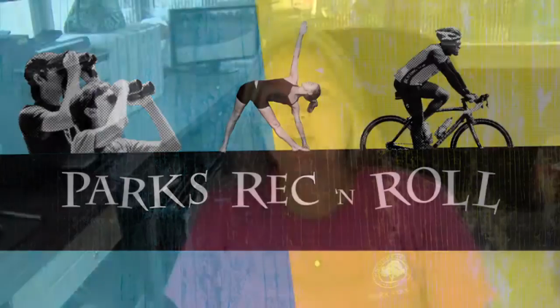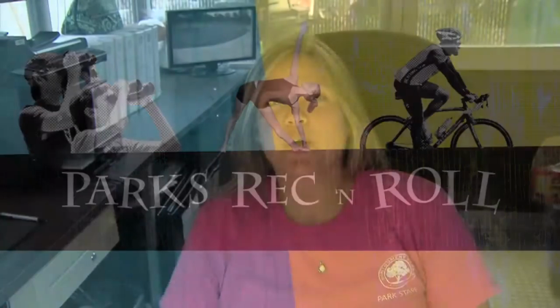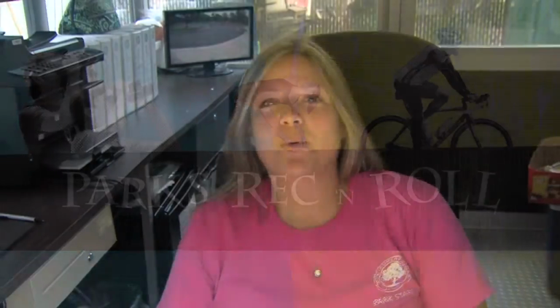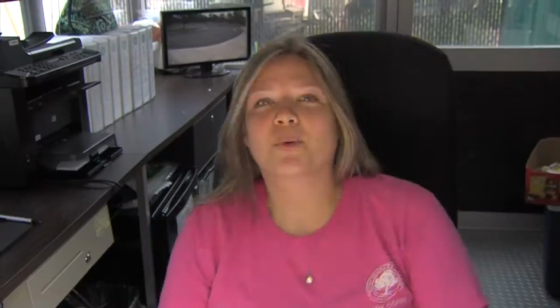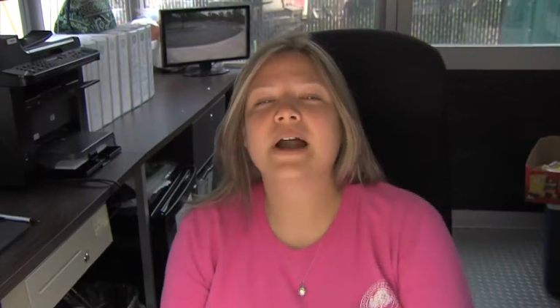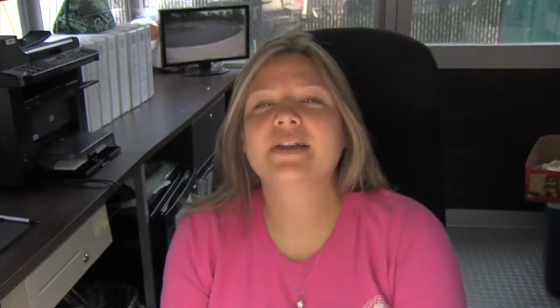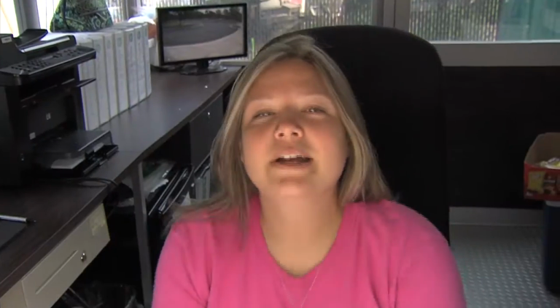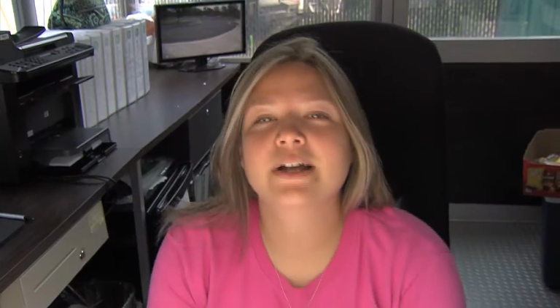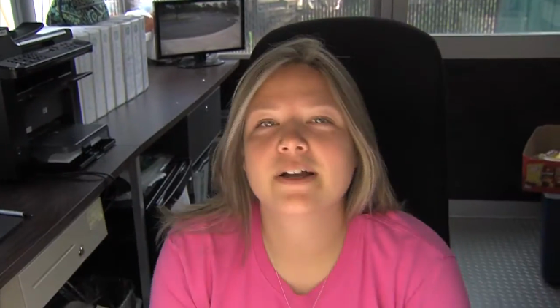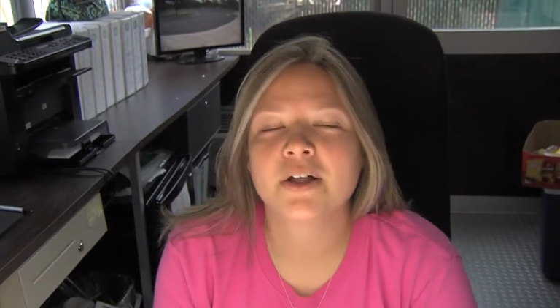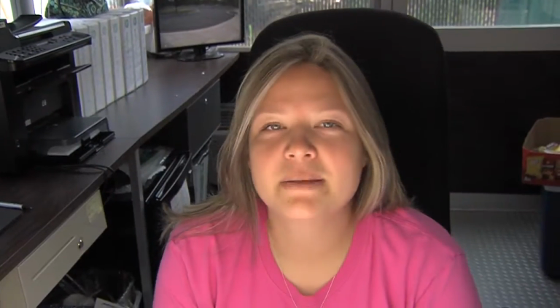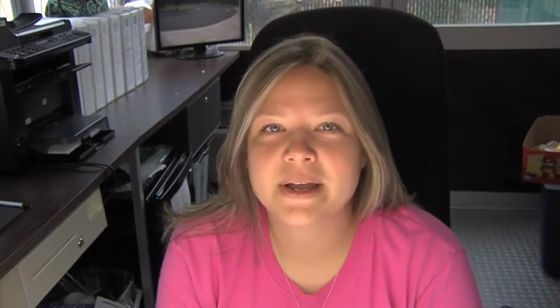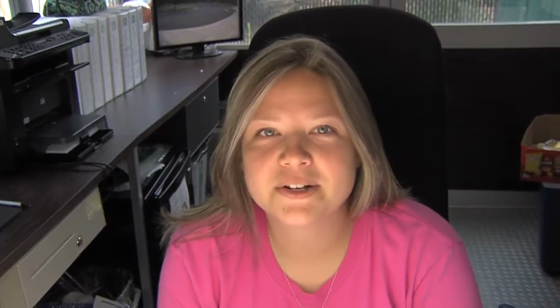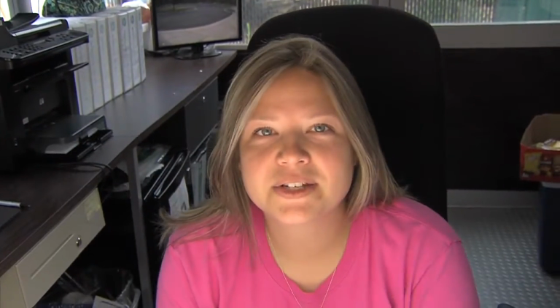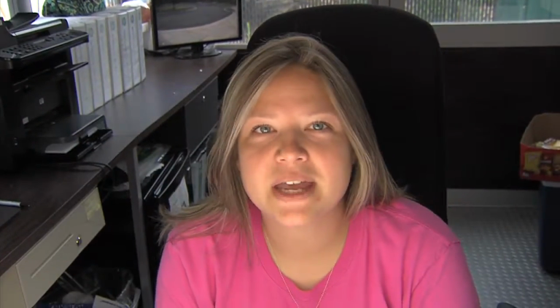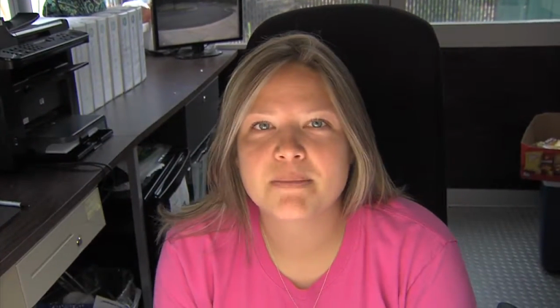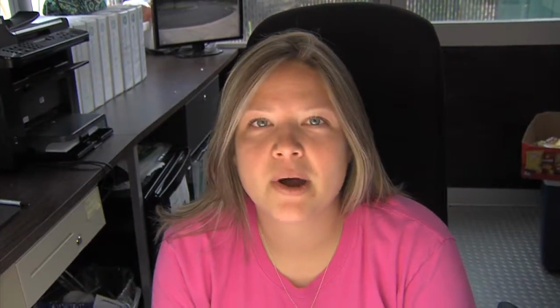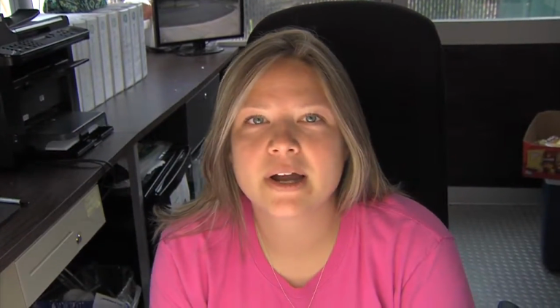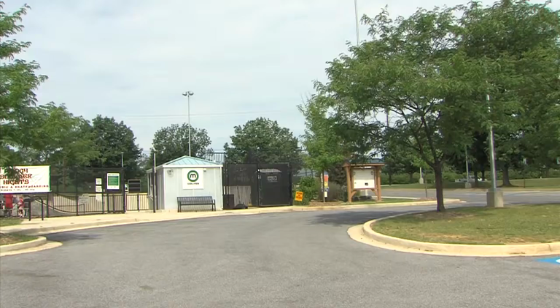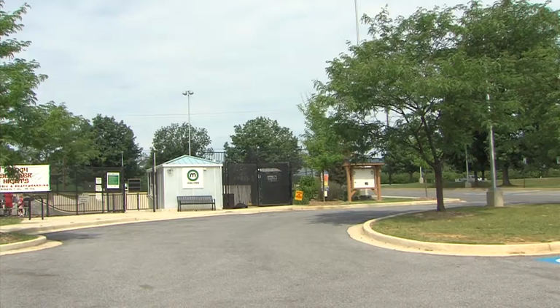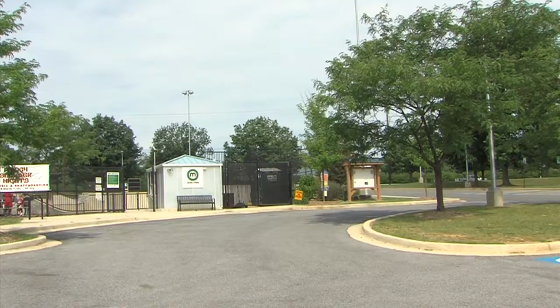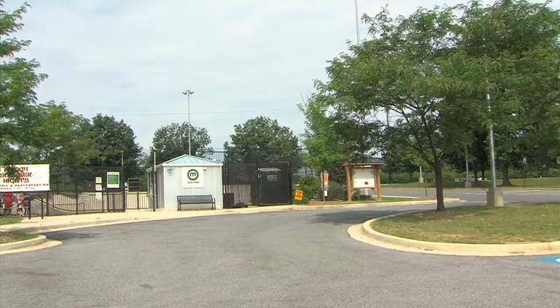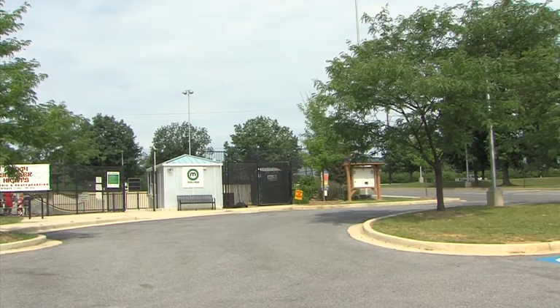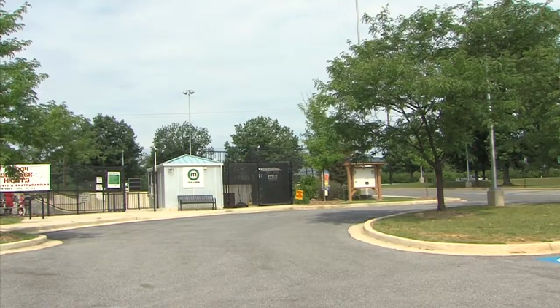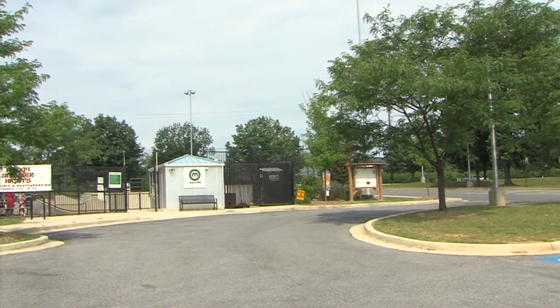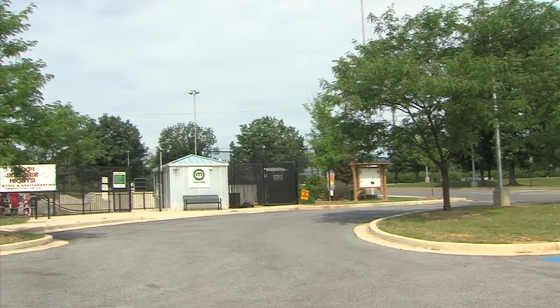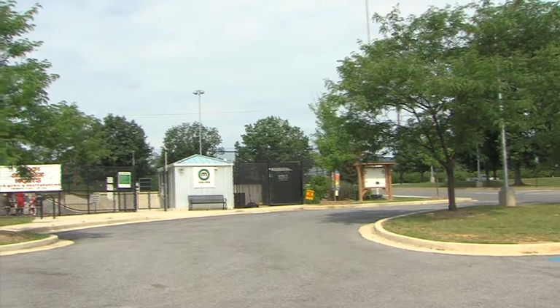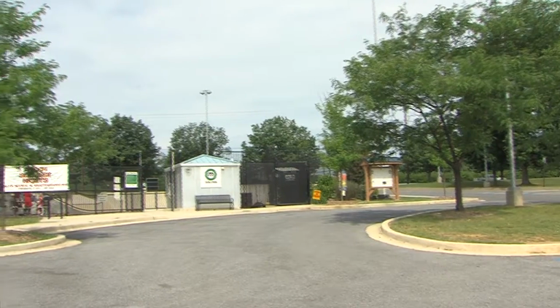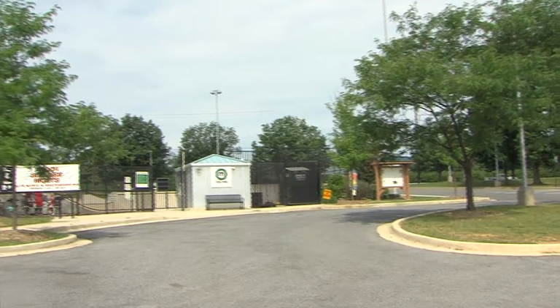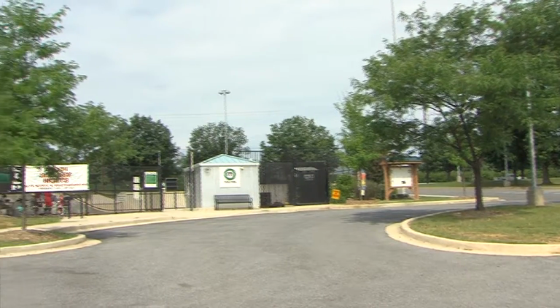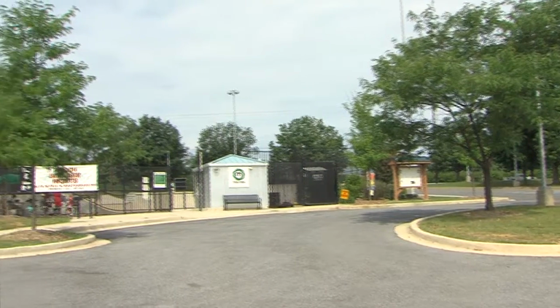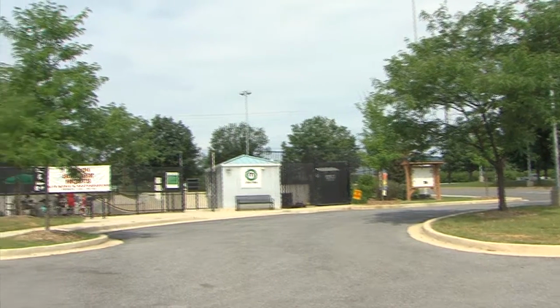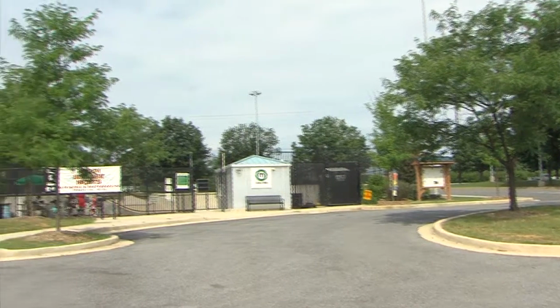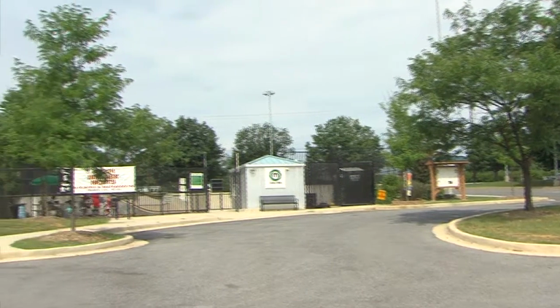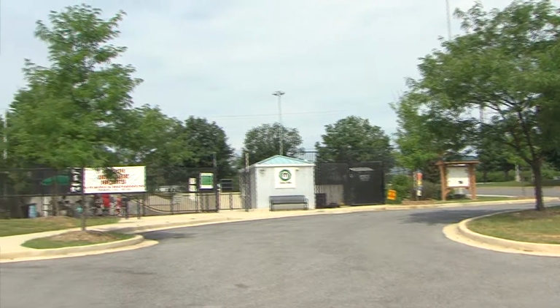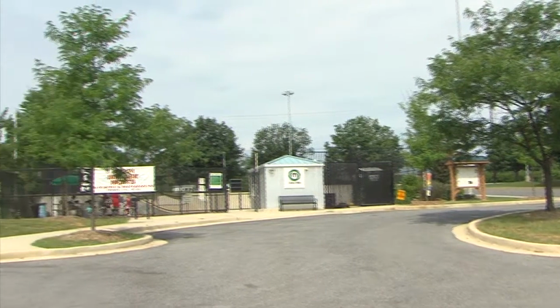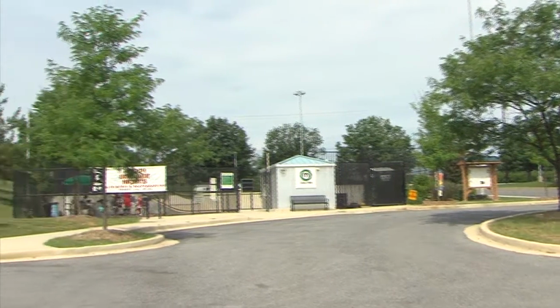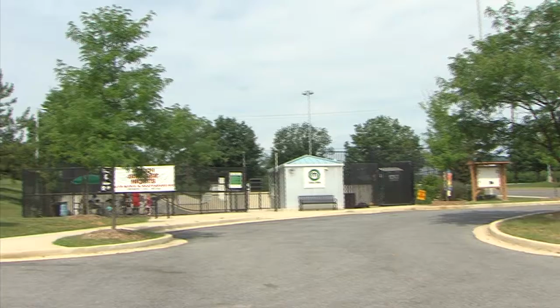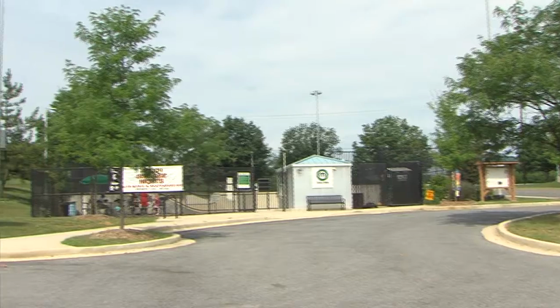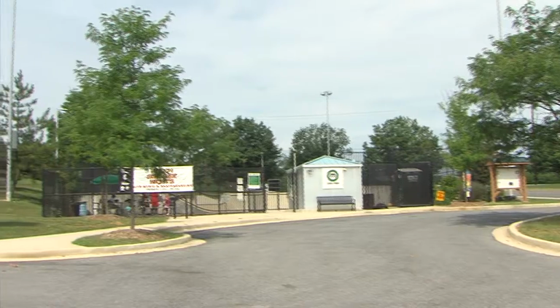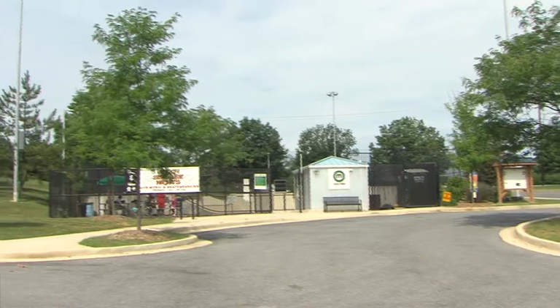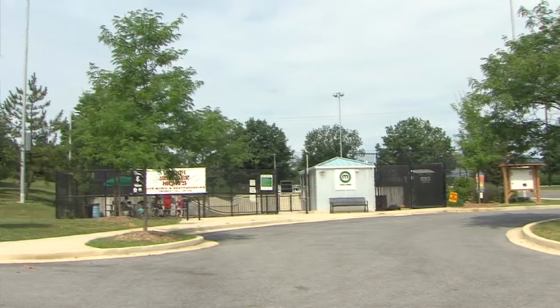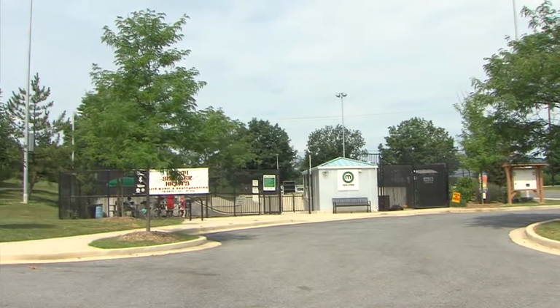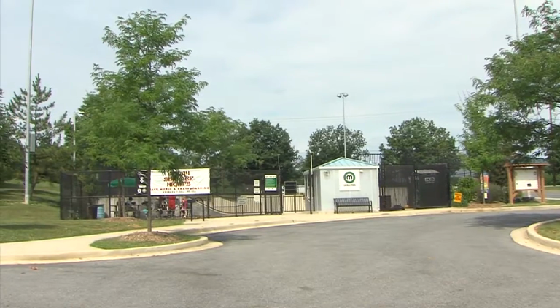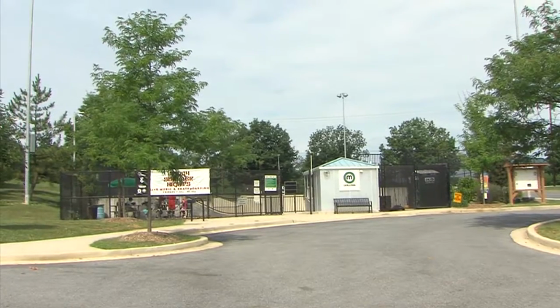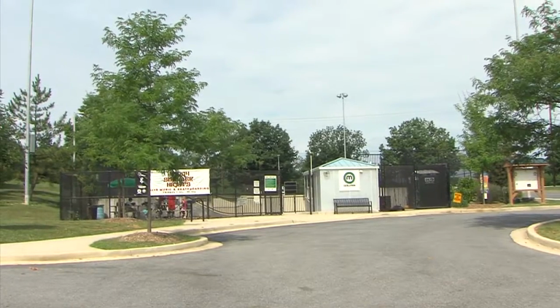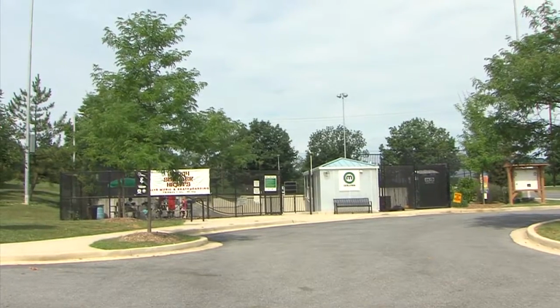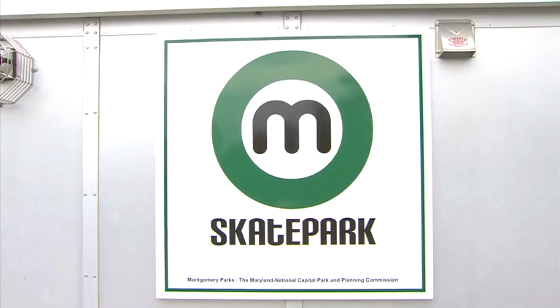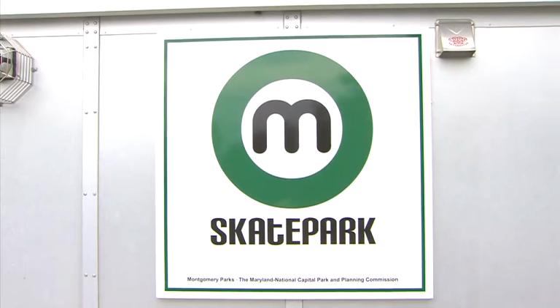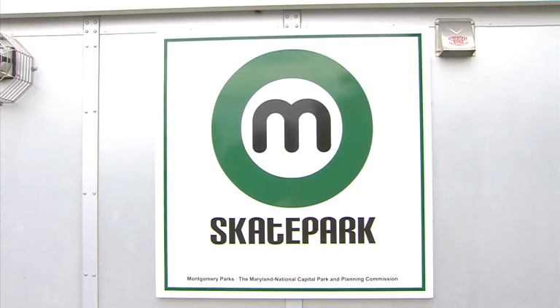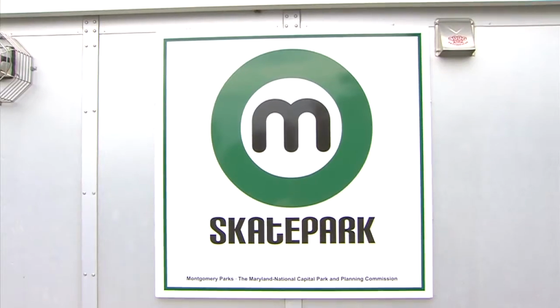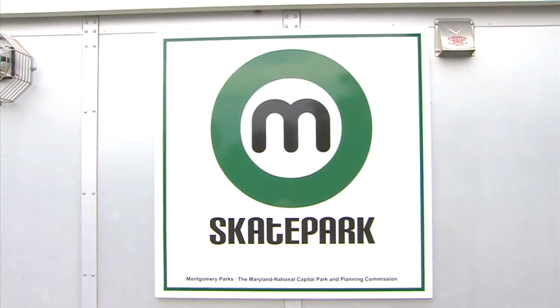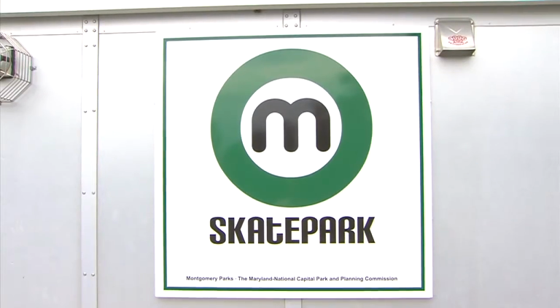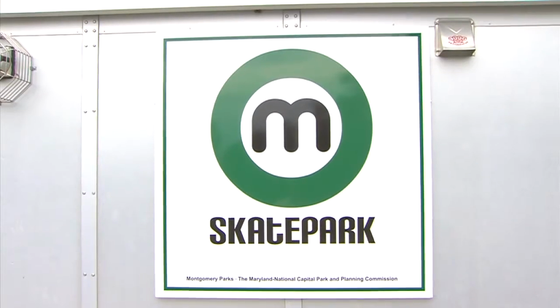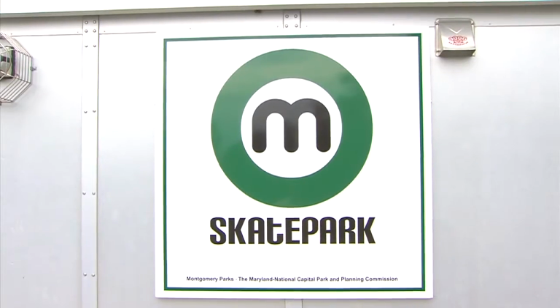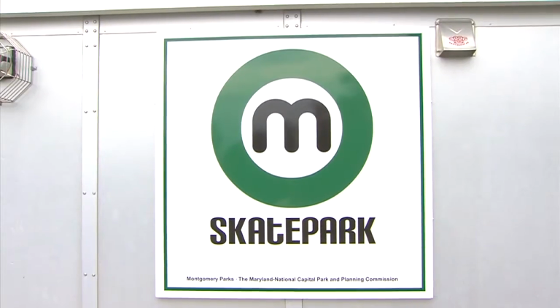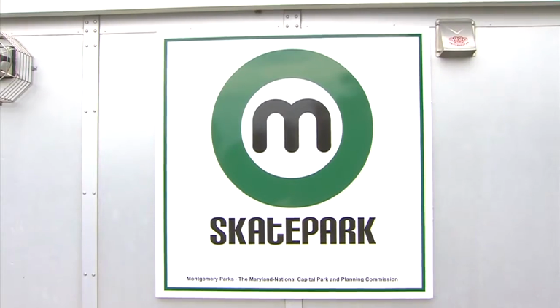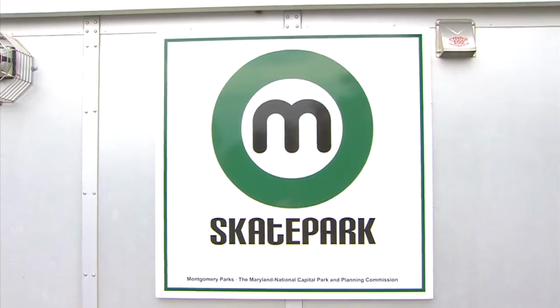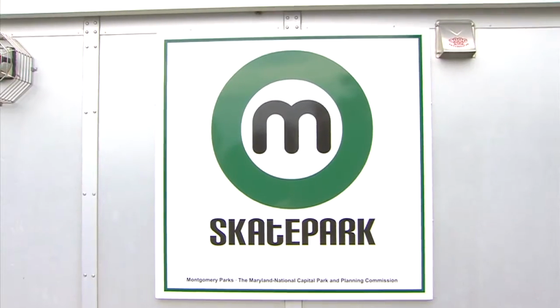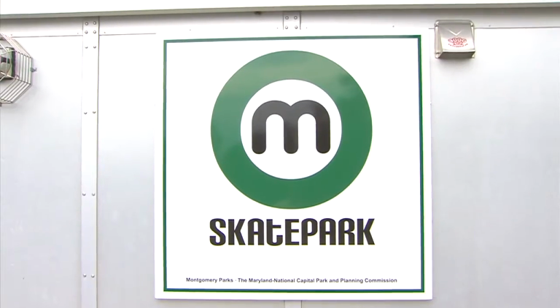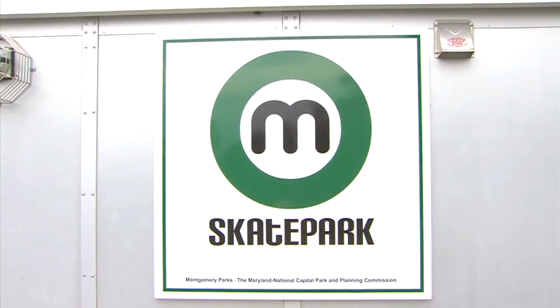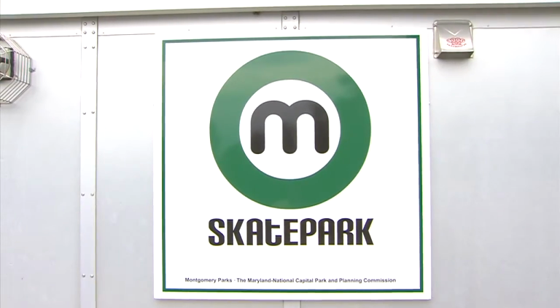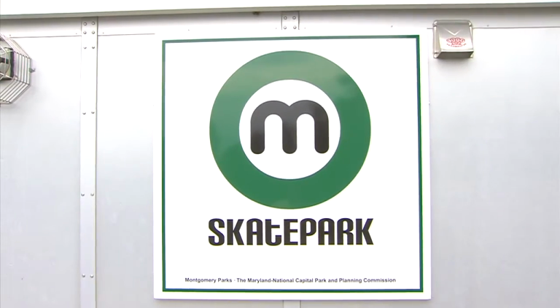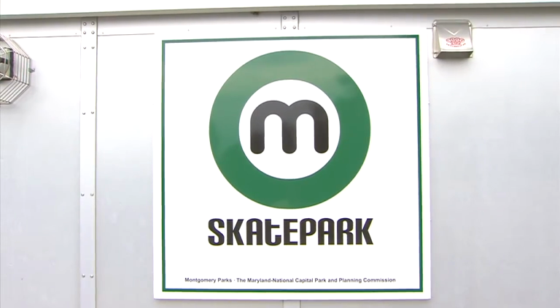We're out here at Olney Manor Skate Park and we offer summer camps all summer long for ages 6 to 13. Come check us out.